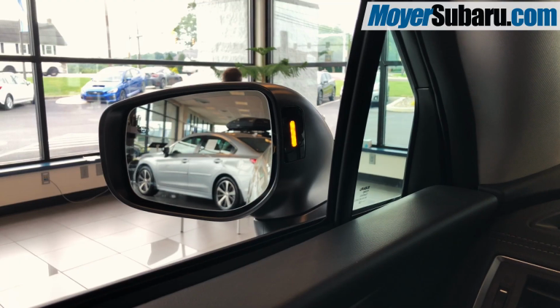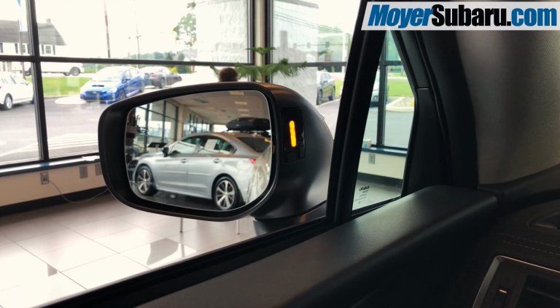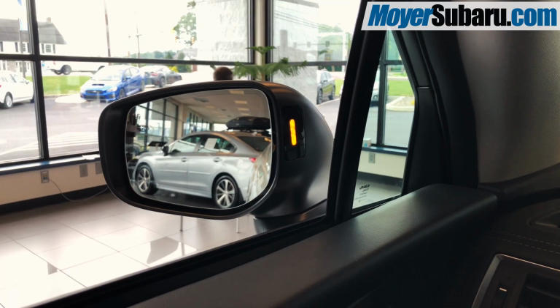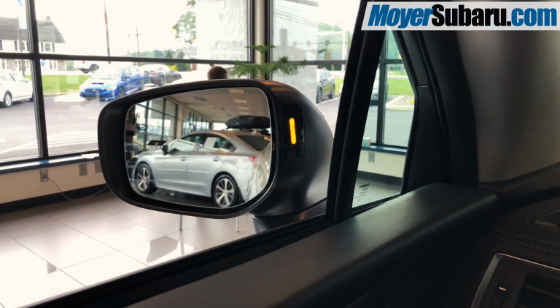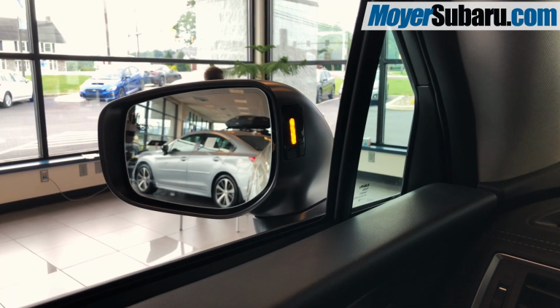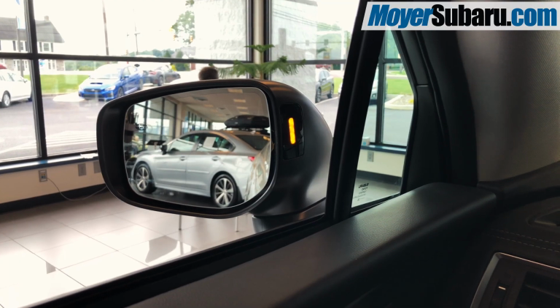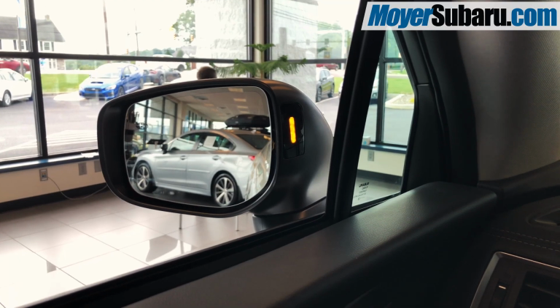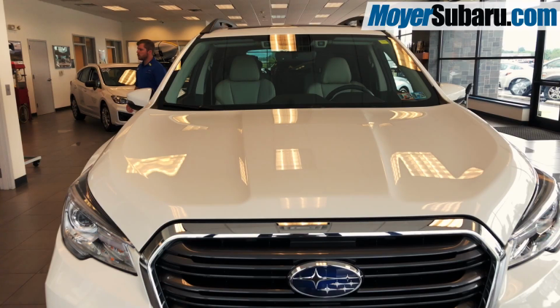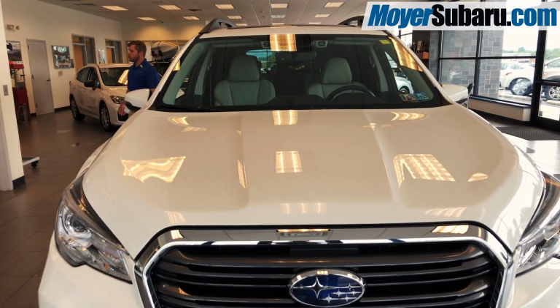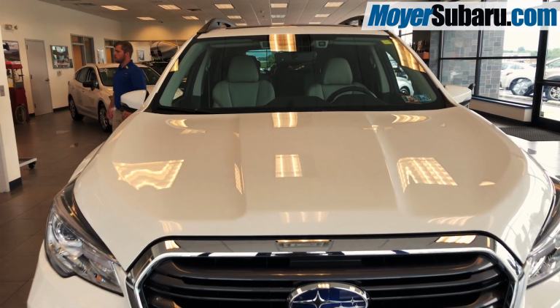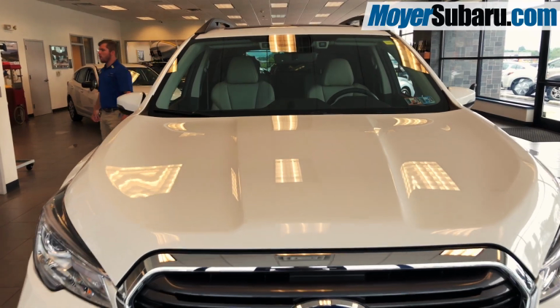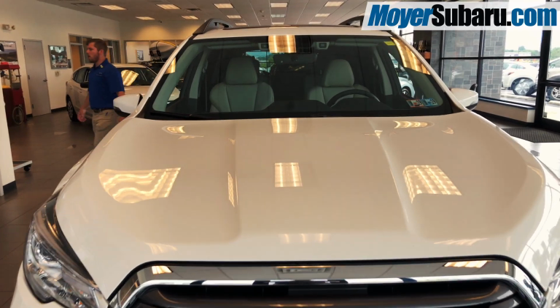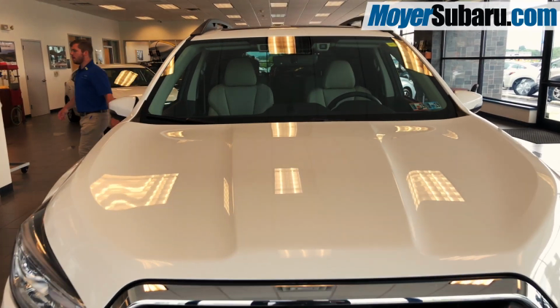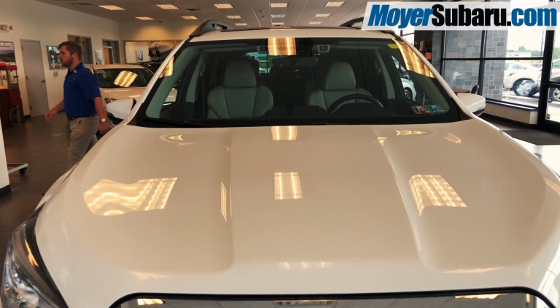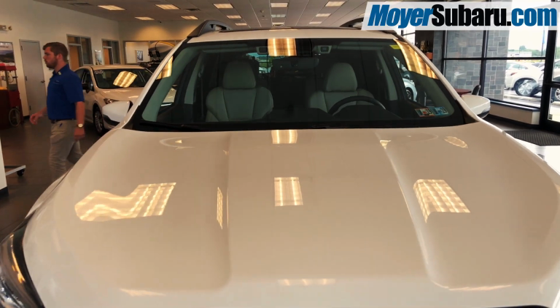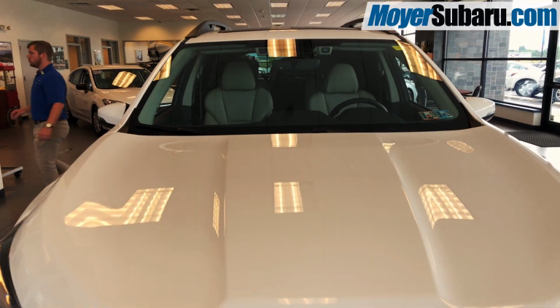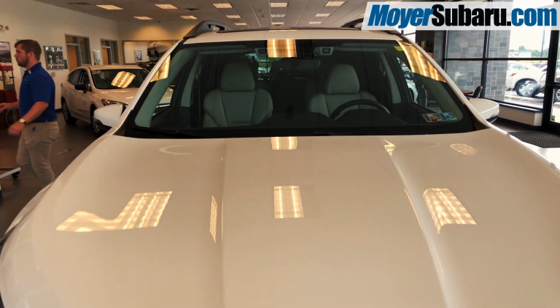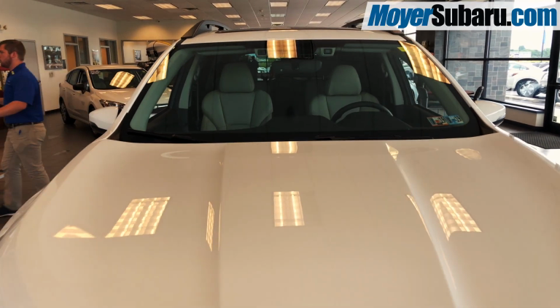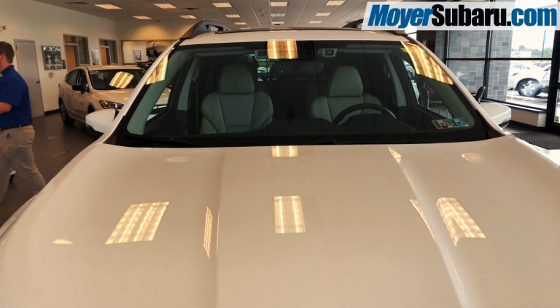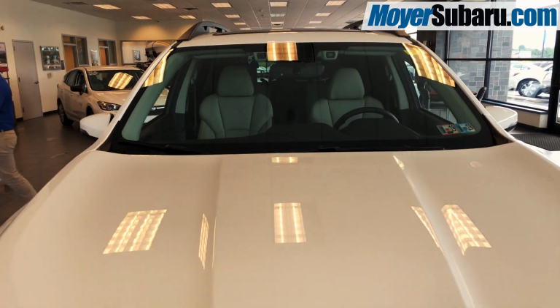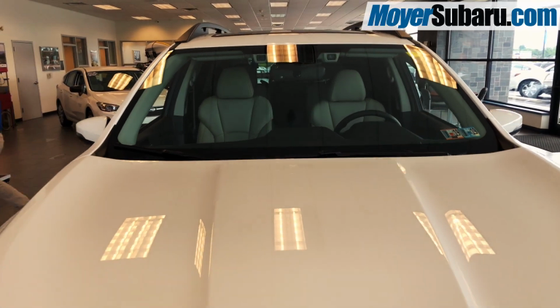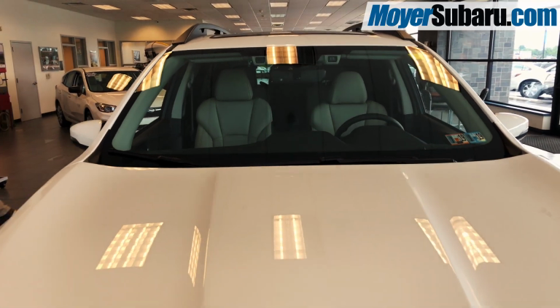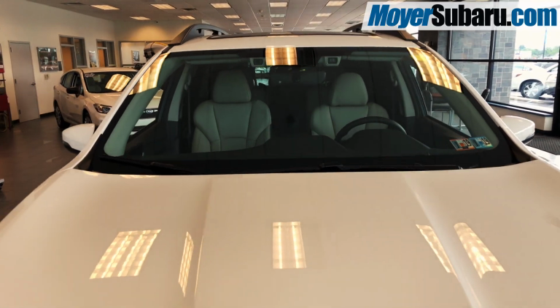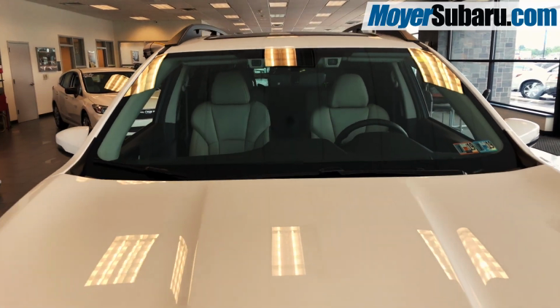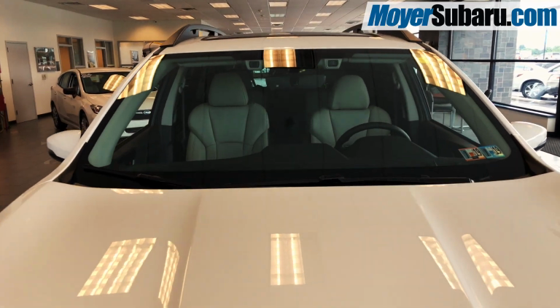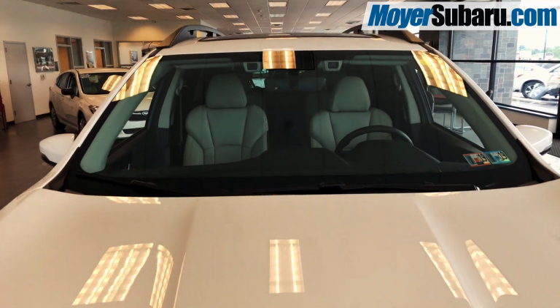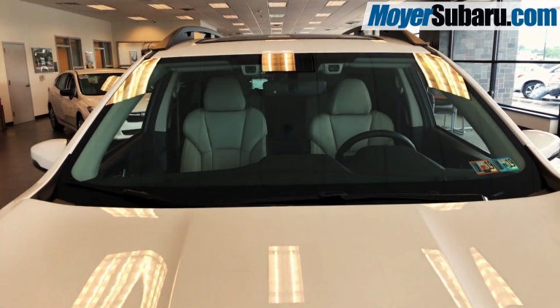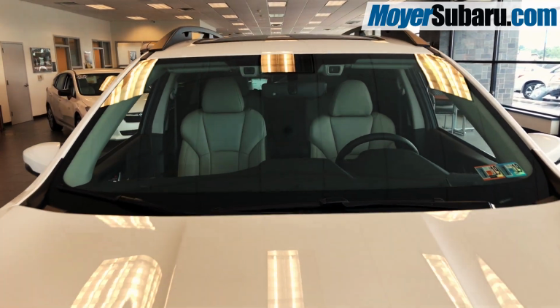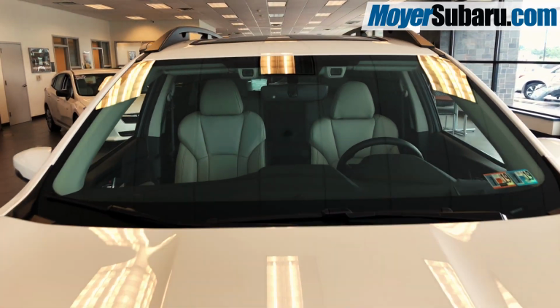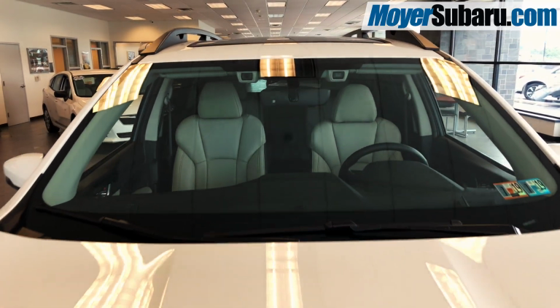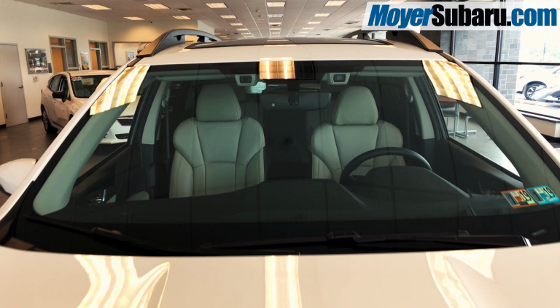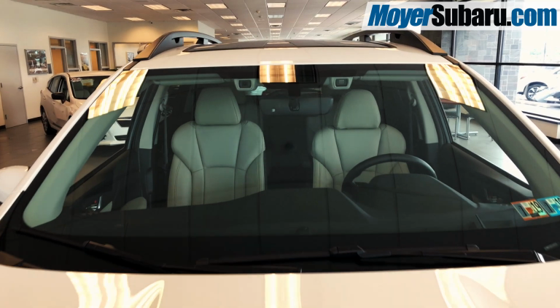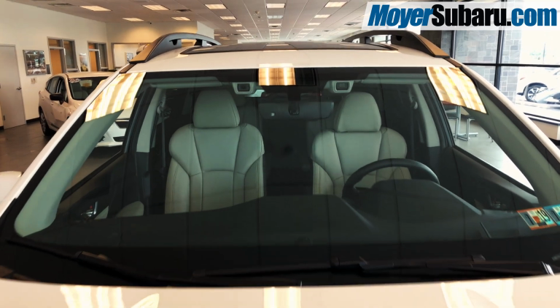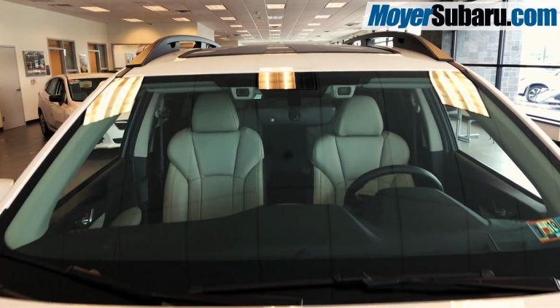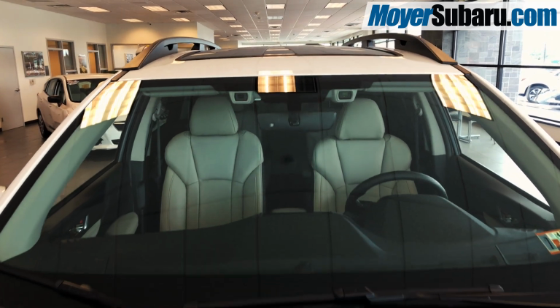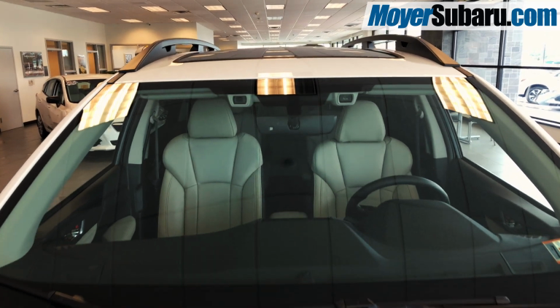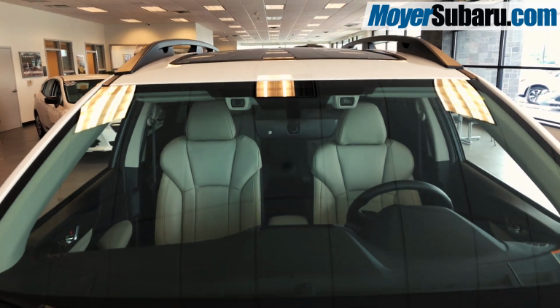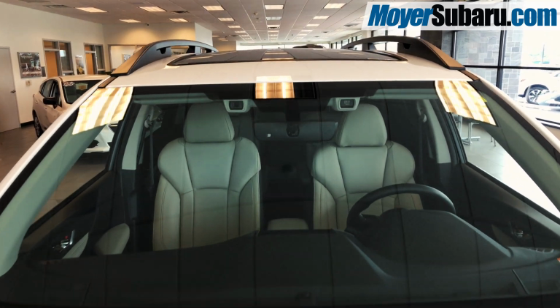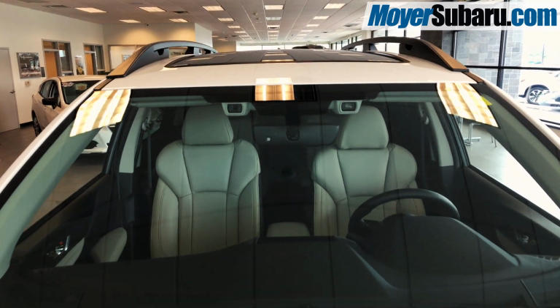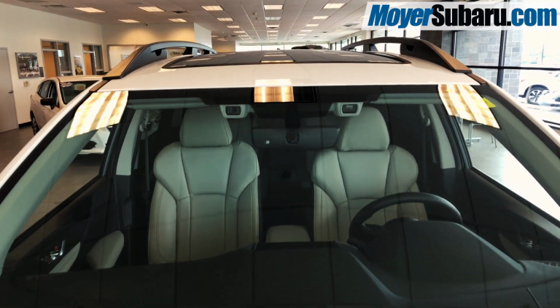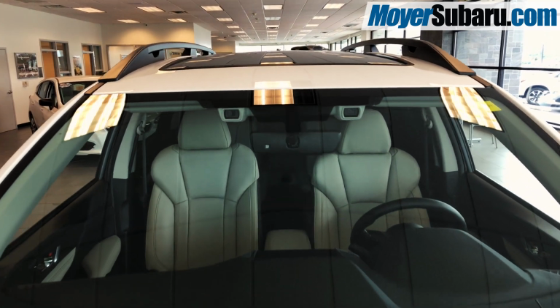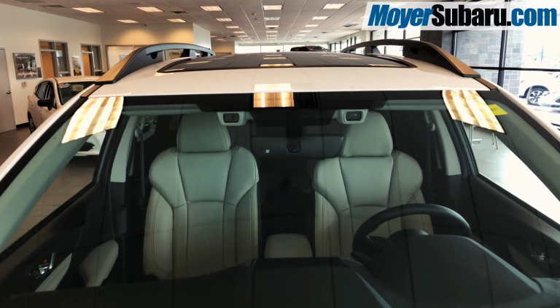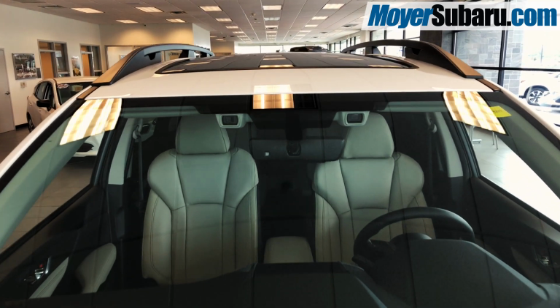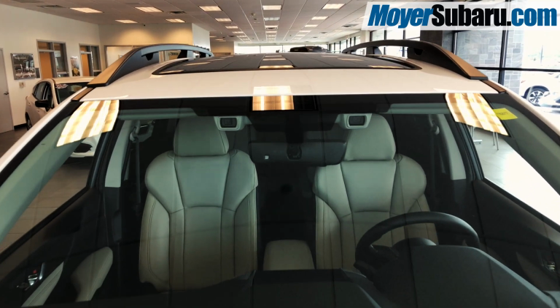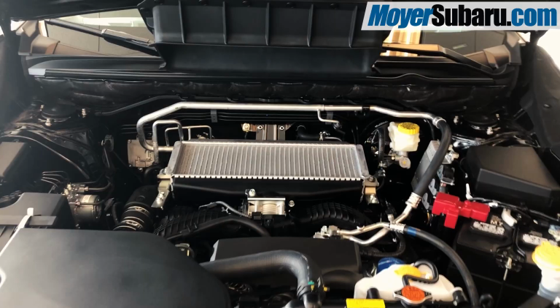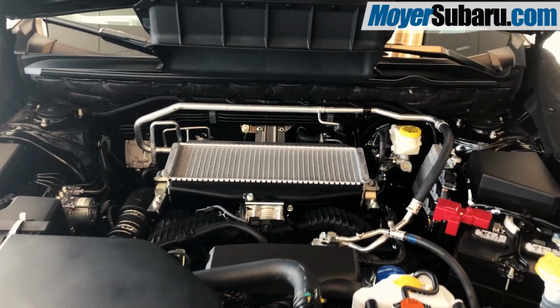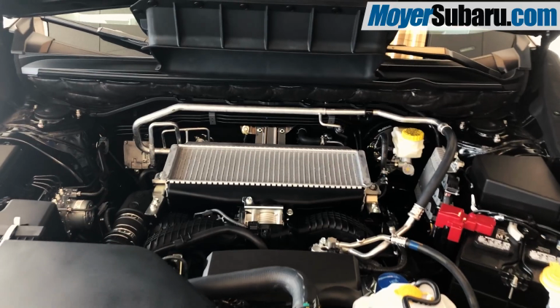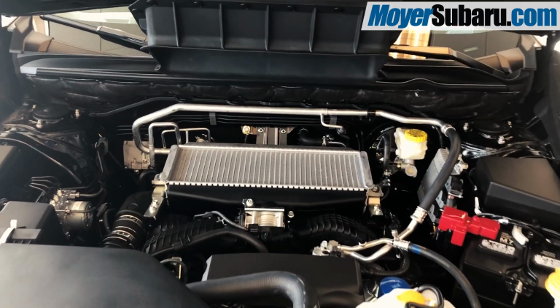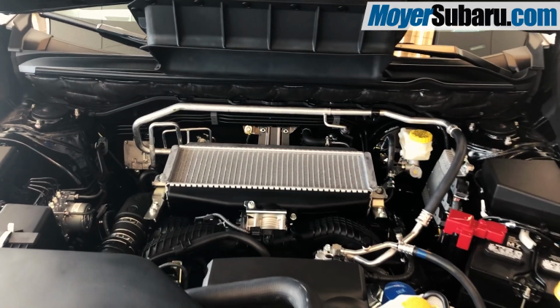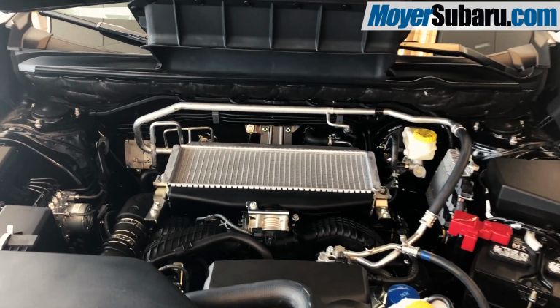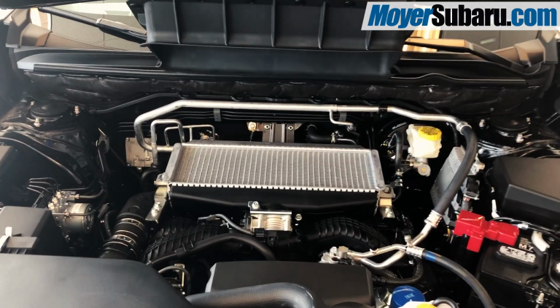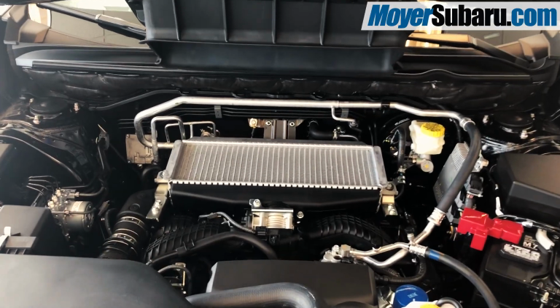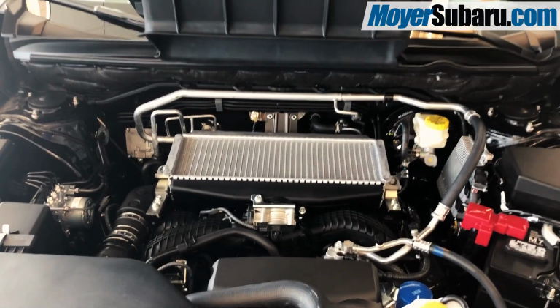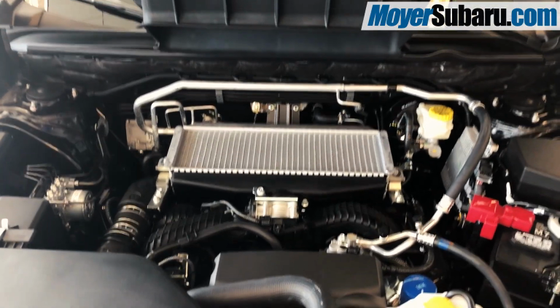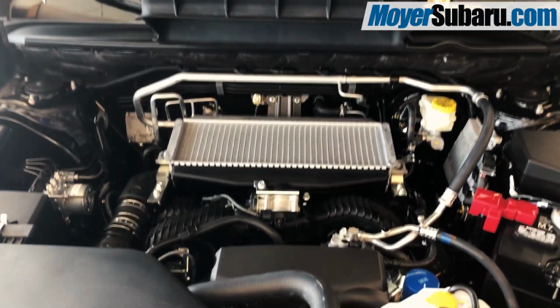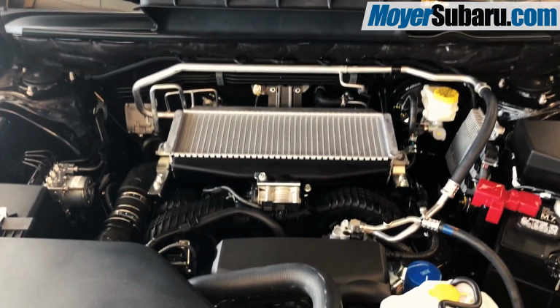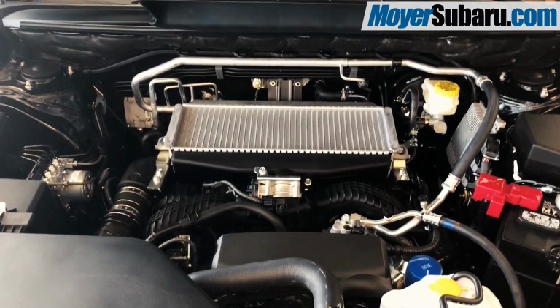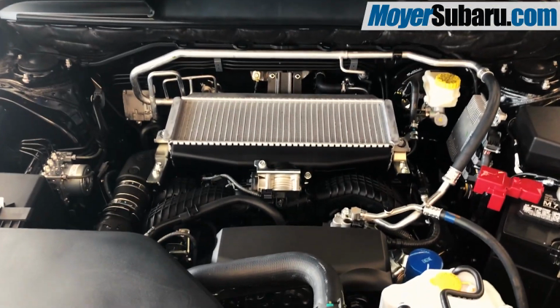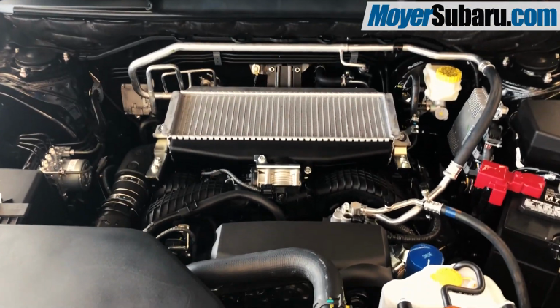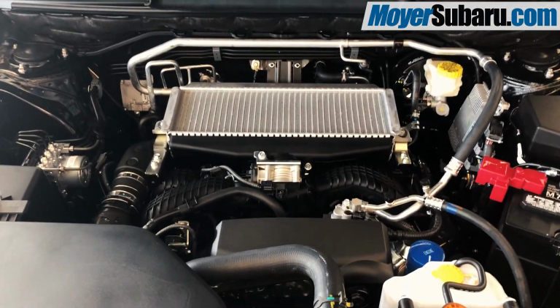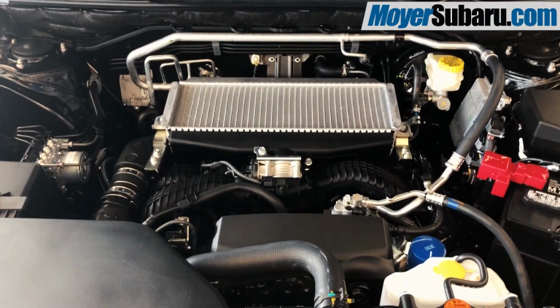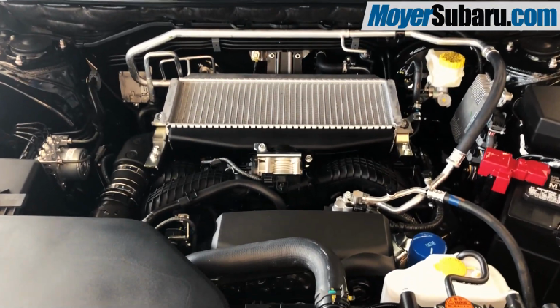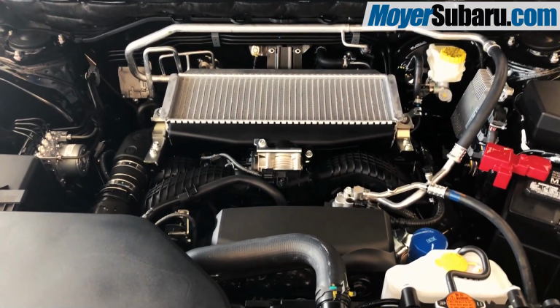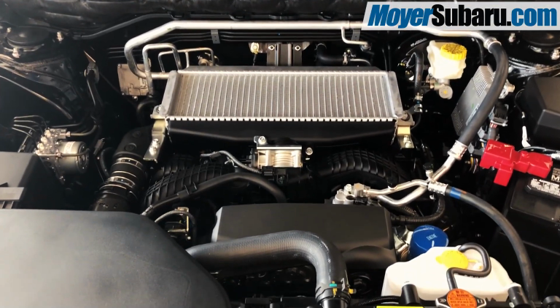It features blind spot detection, EyeSight driver assist technology to prevent accidents, and 5,000 pounds of towing capacity — all thanks to the turbocharged Subaru Boxer engine.